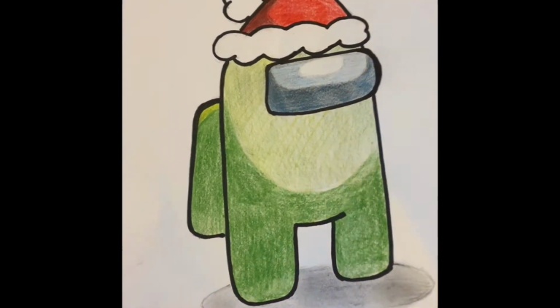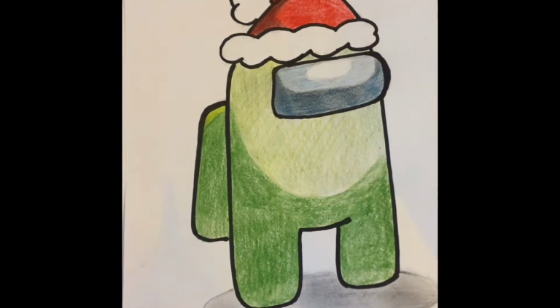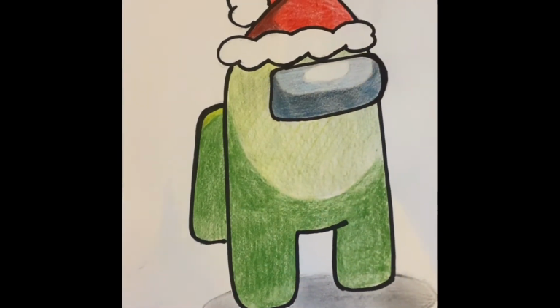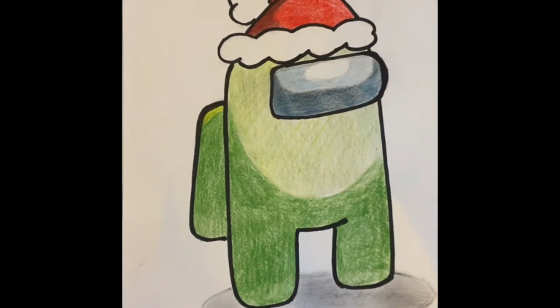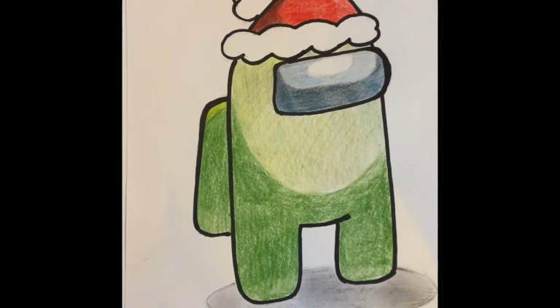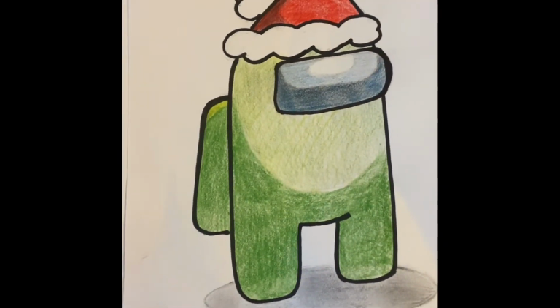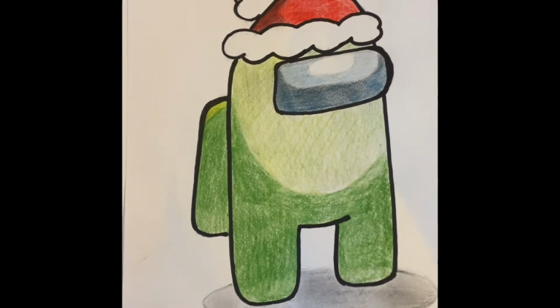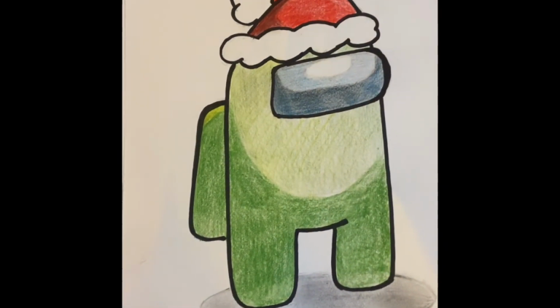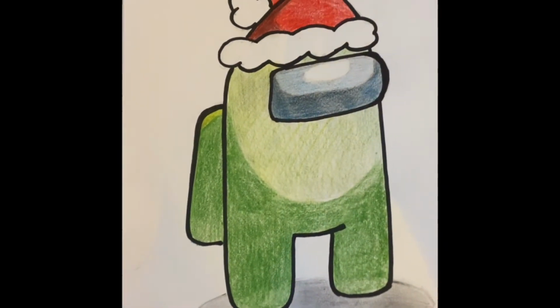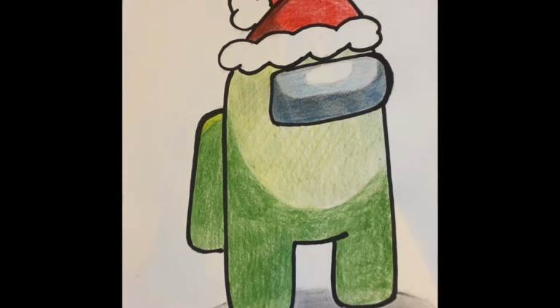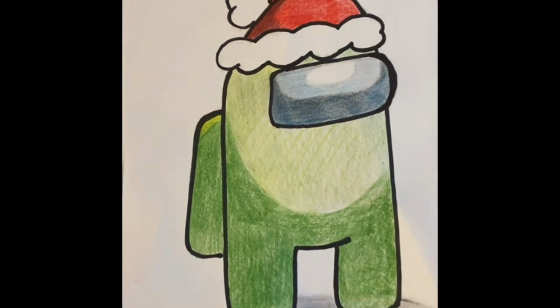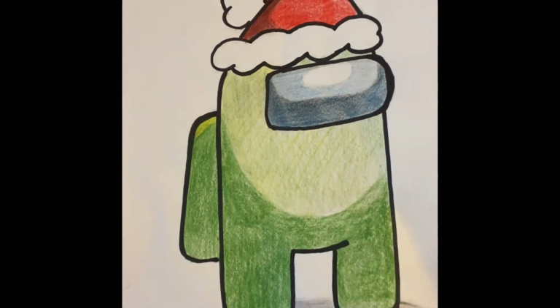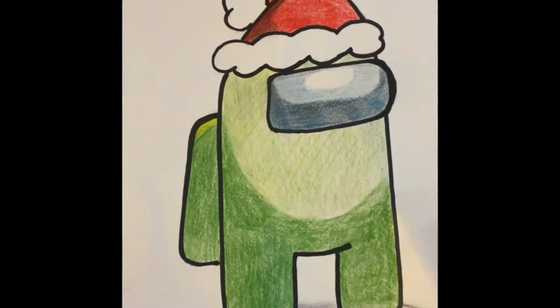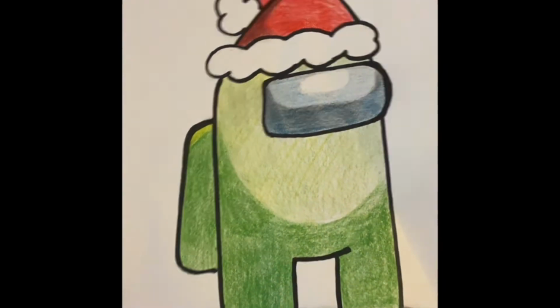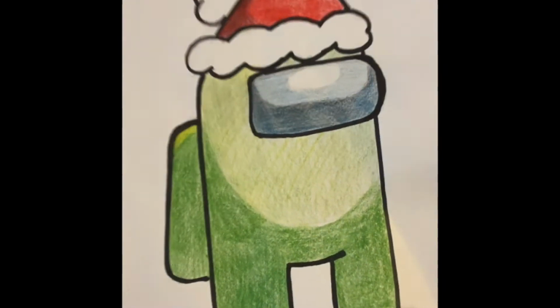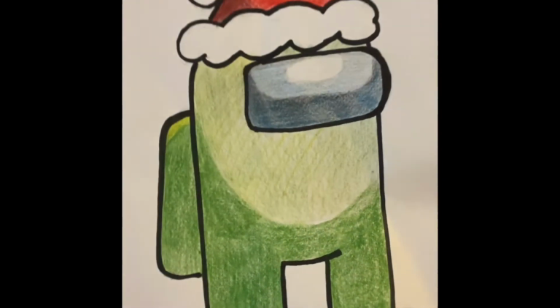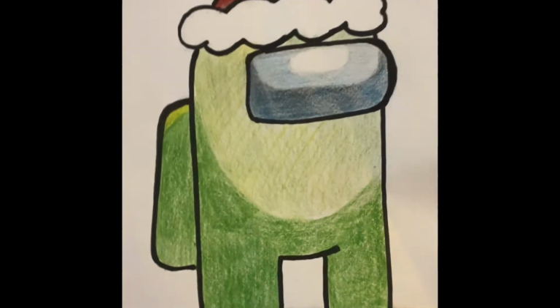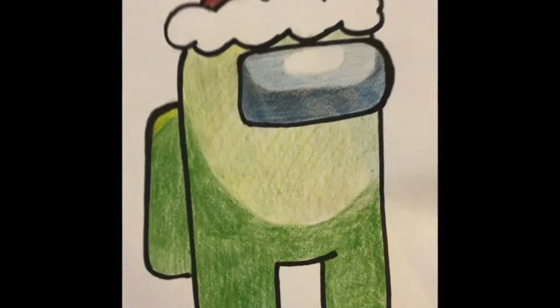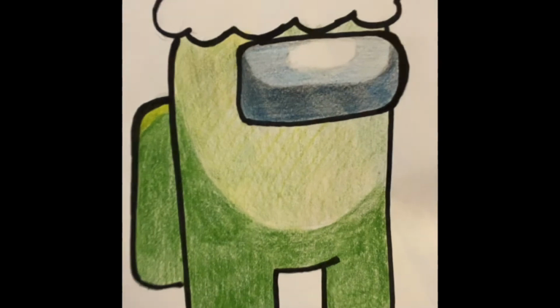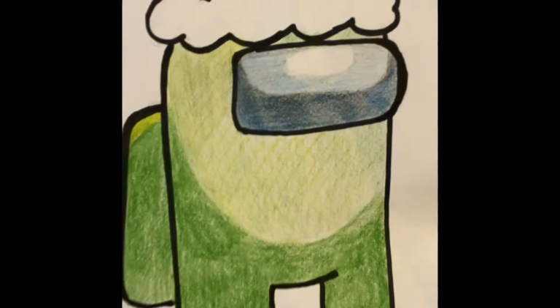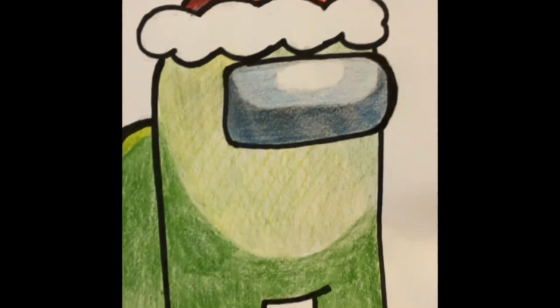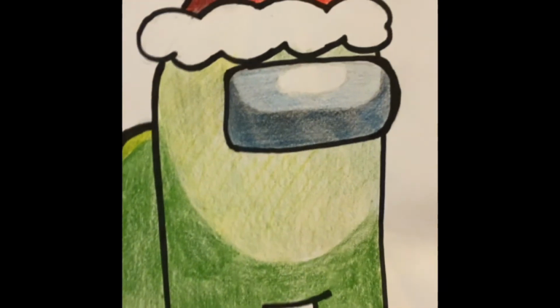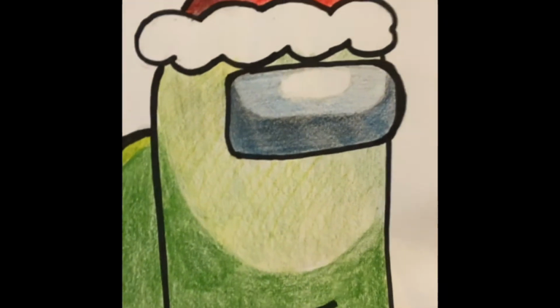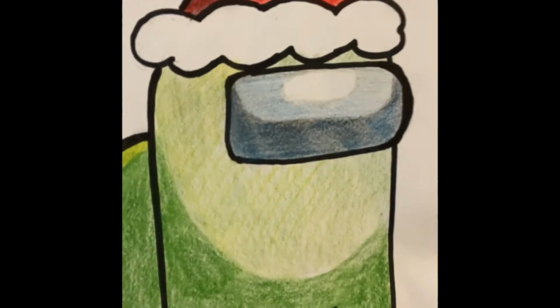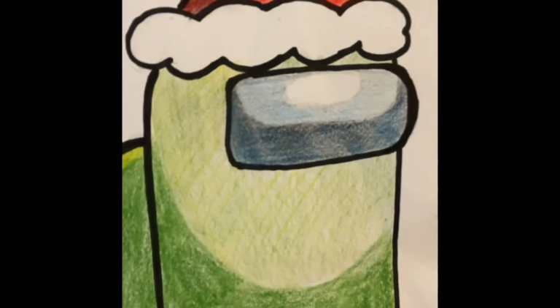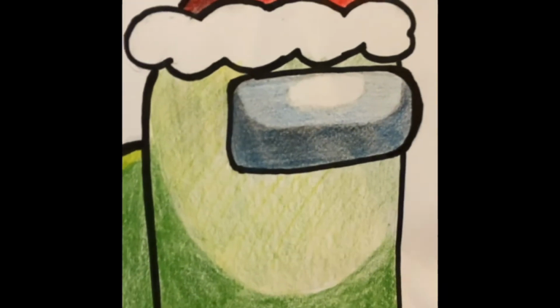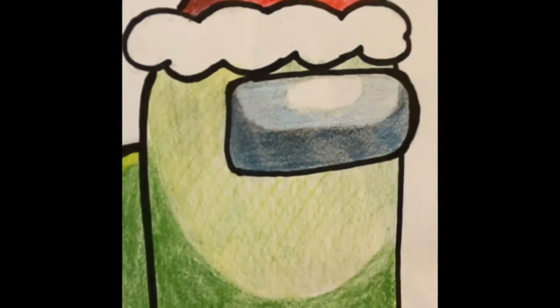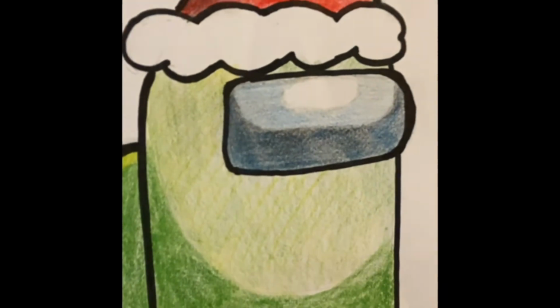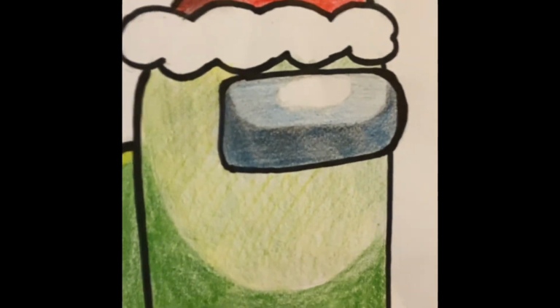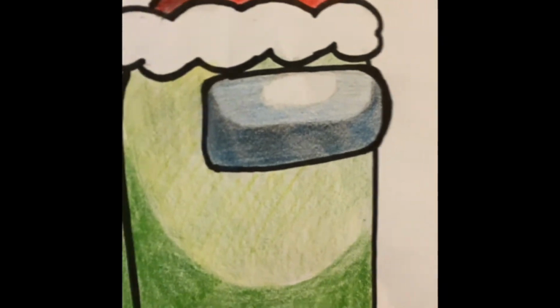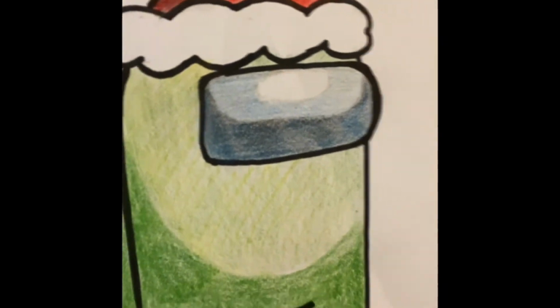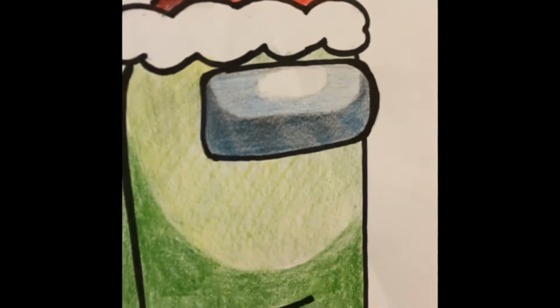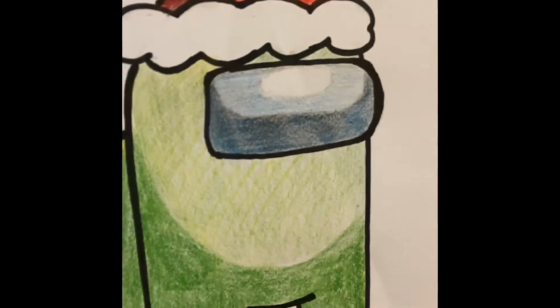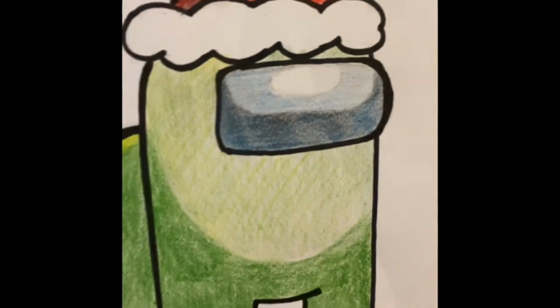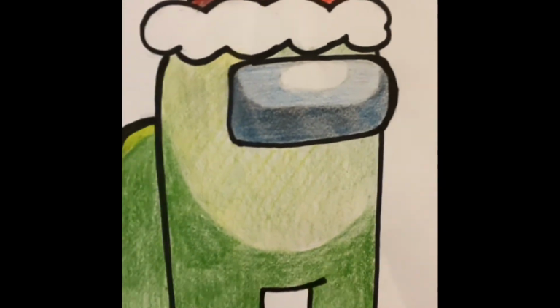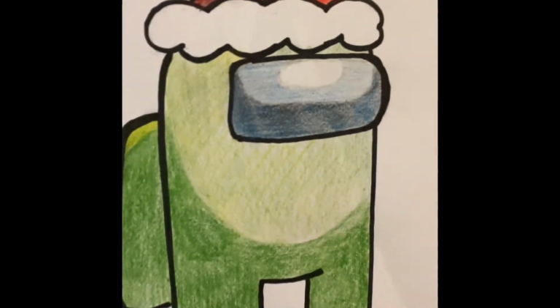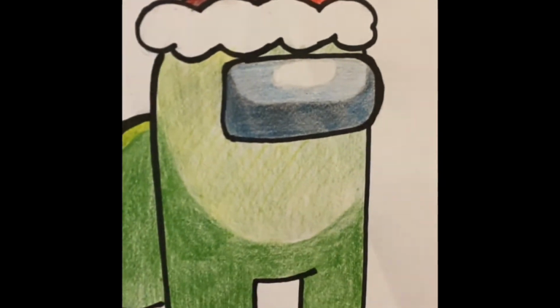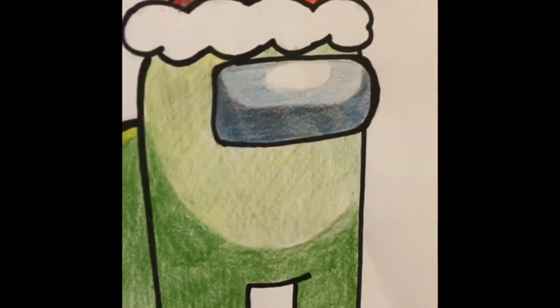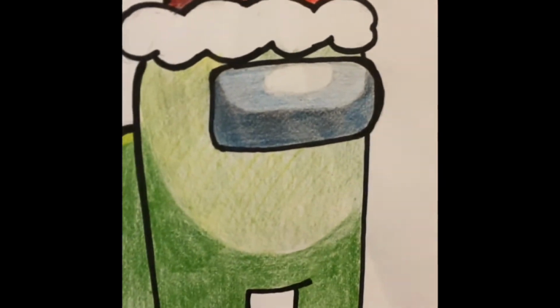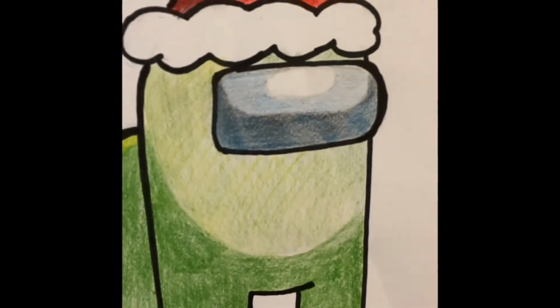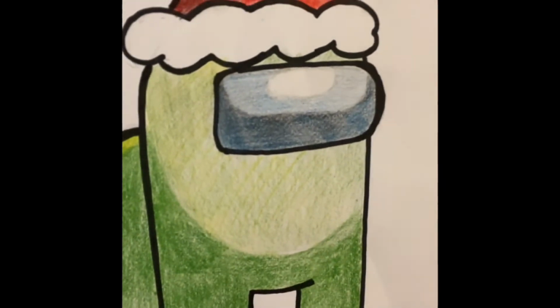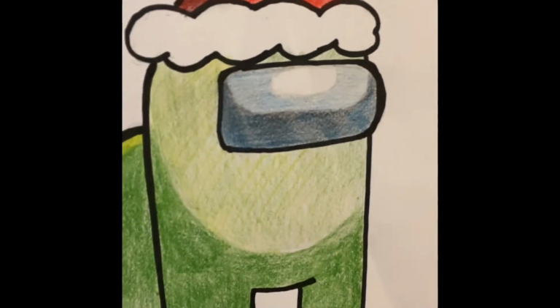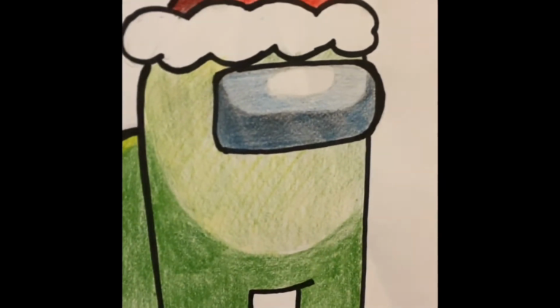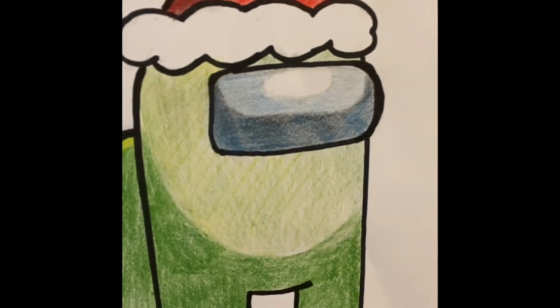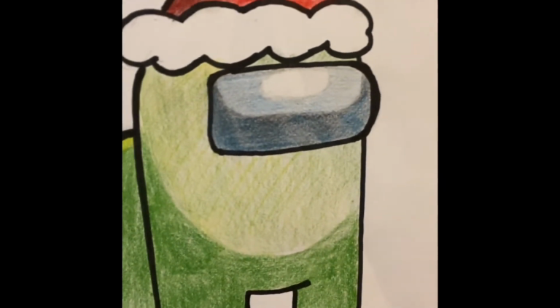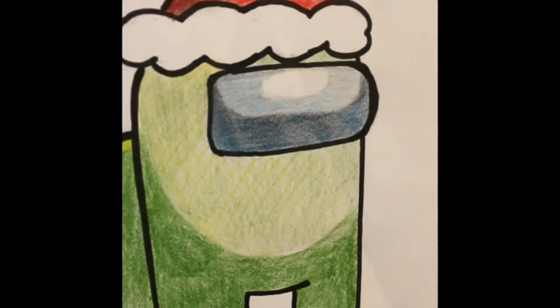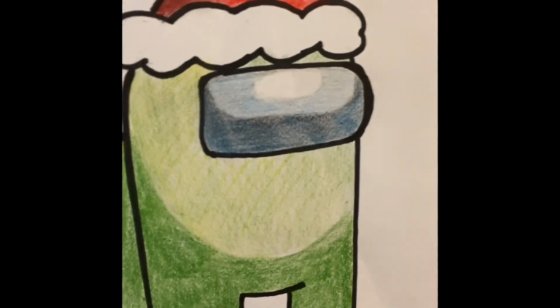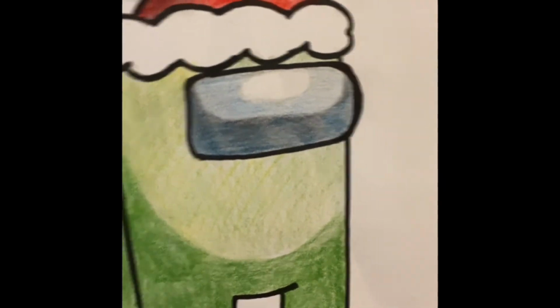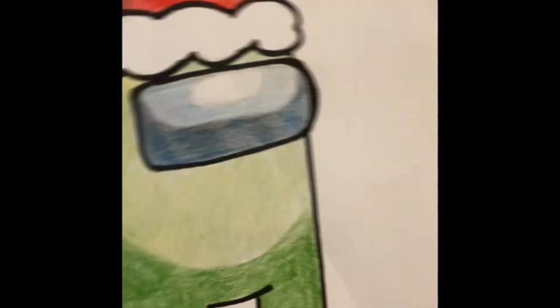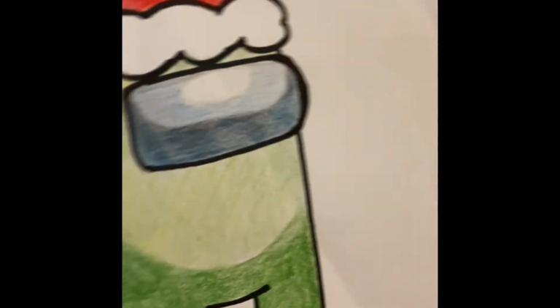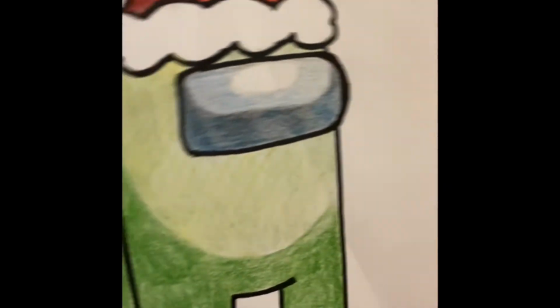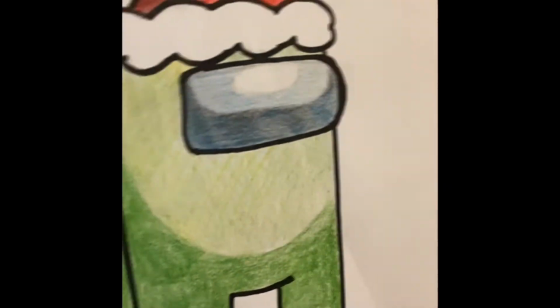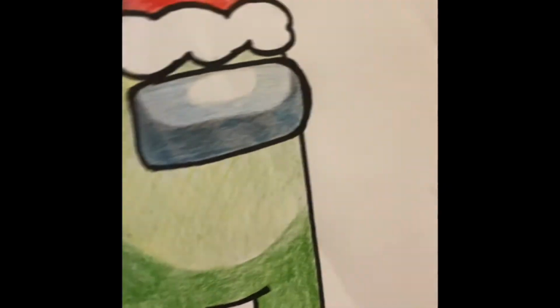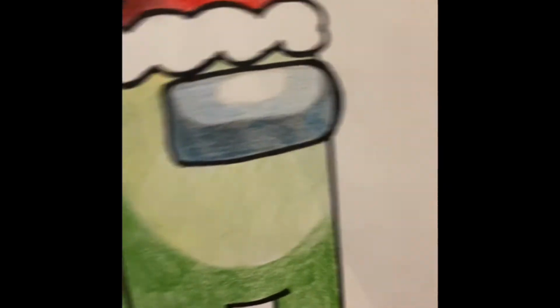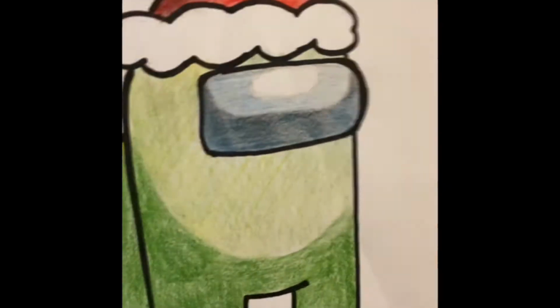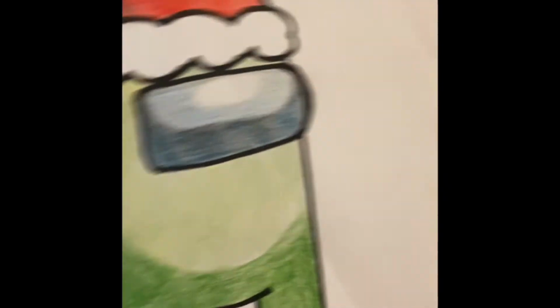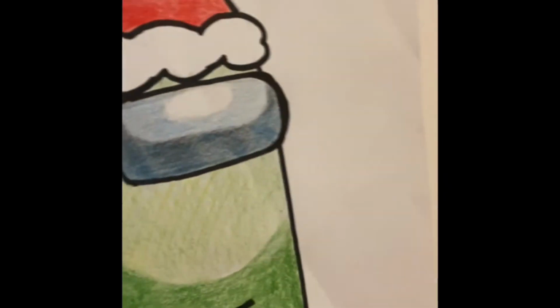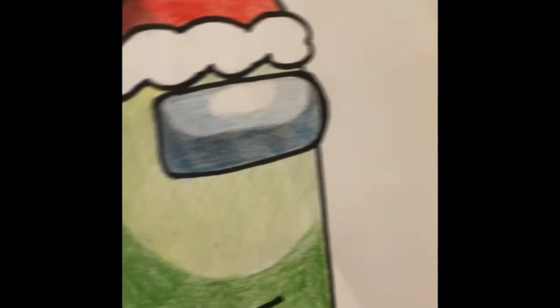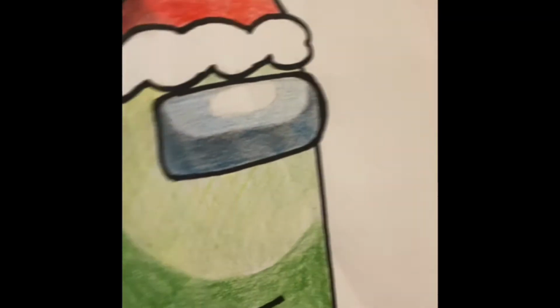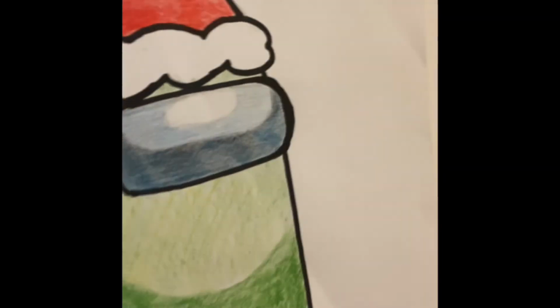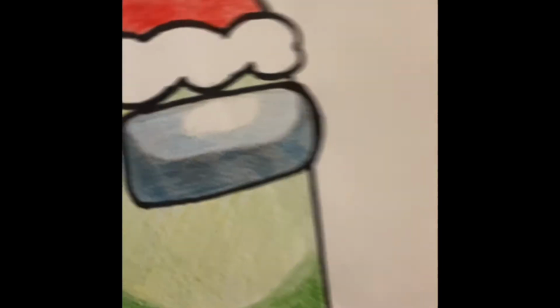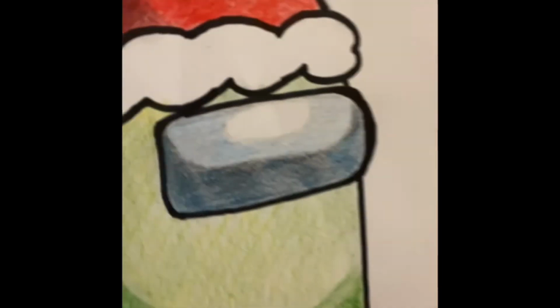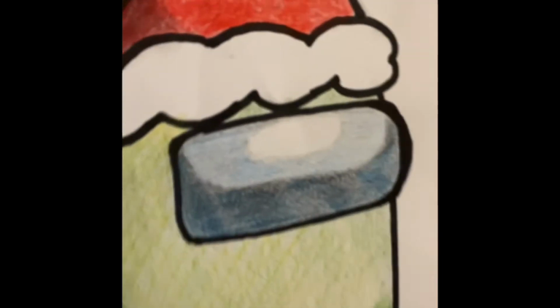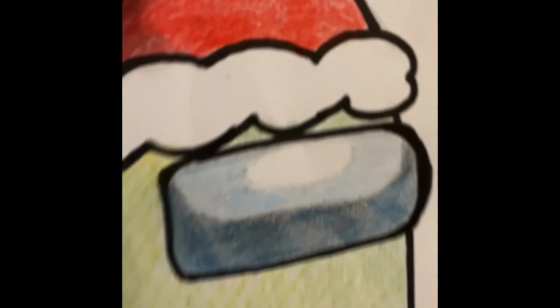All right friends, today in Mrs. DeVita's art room we are going to draw an Among Us Santa.